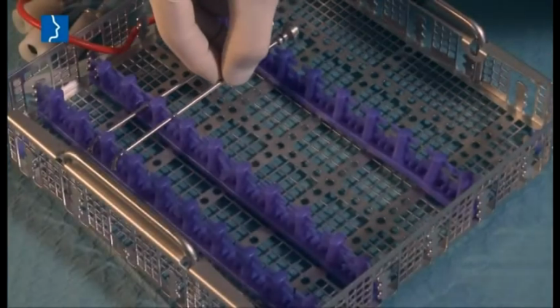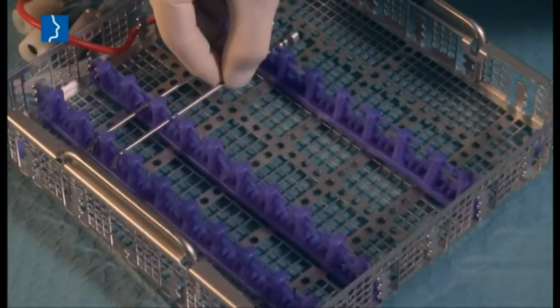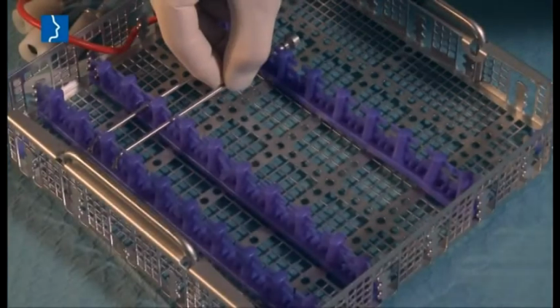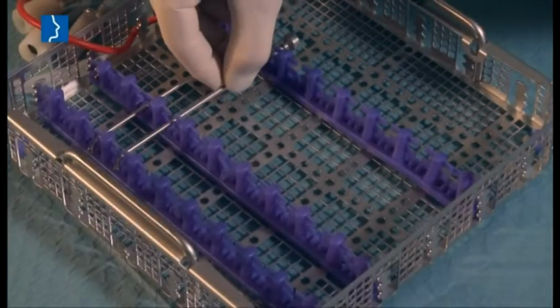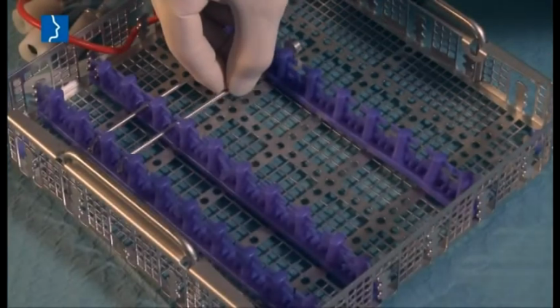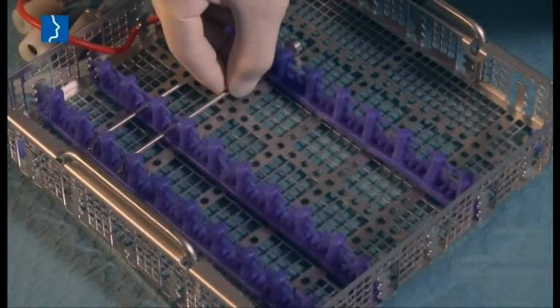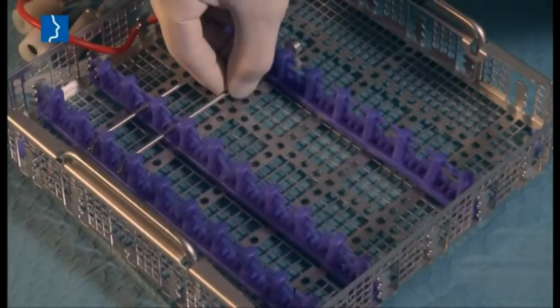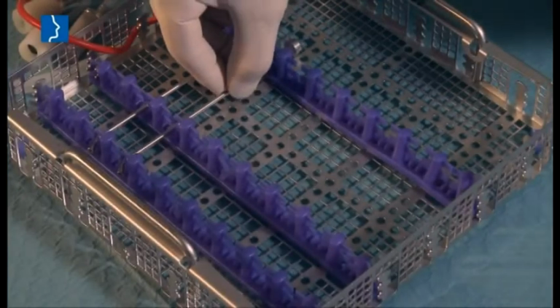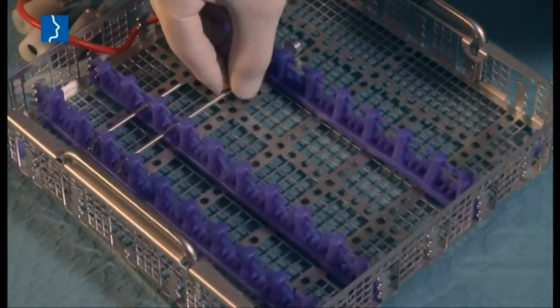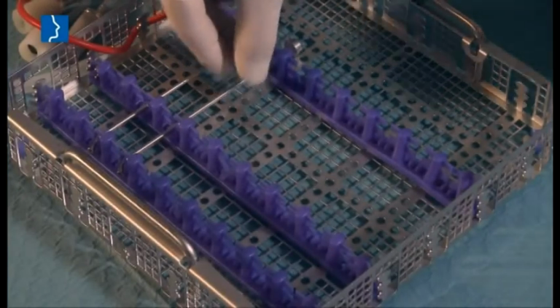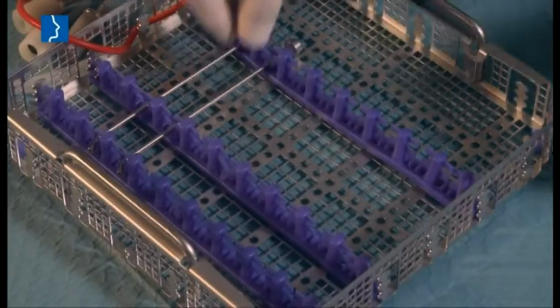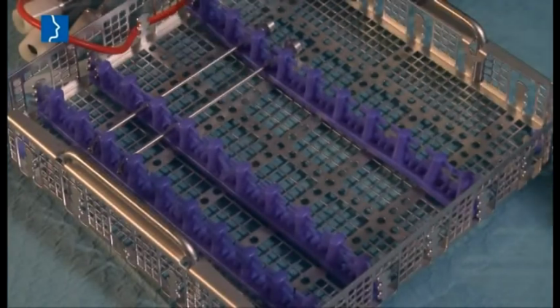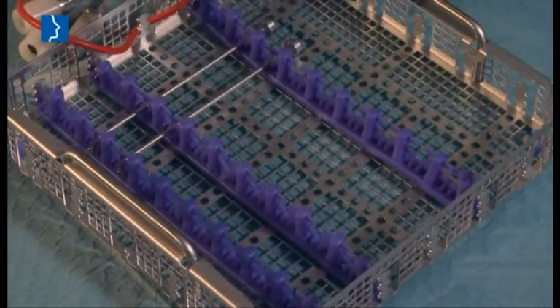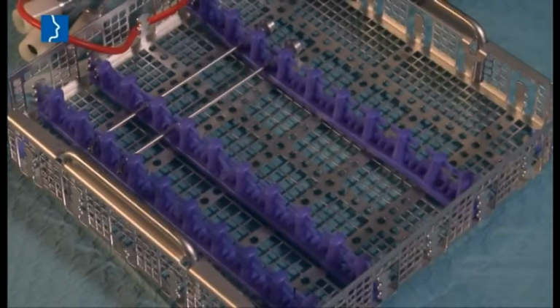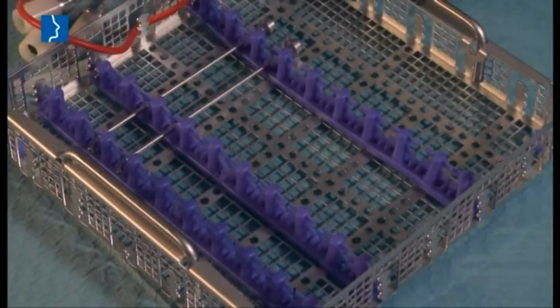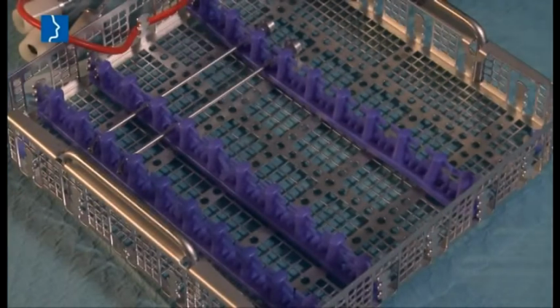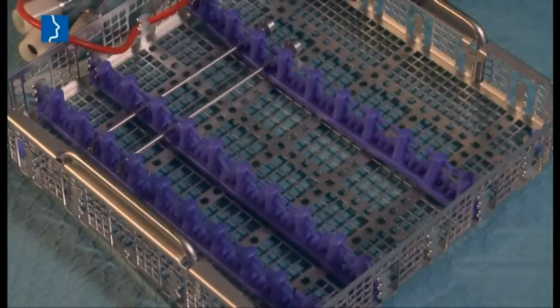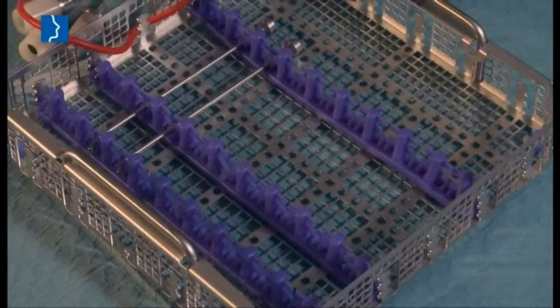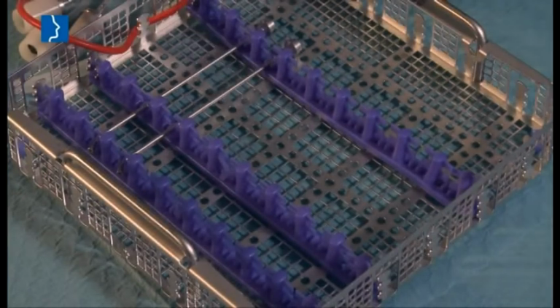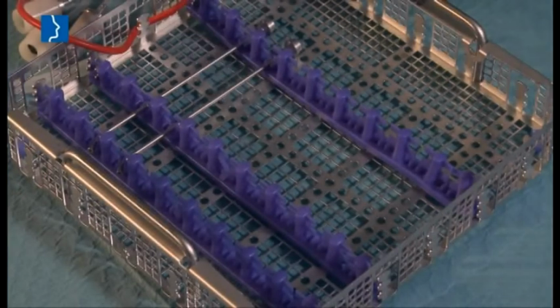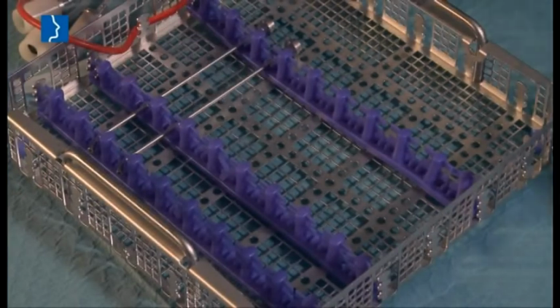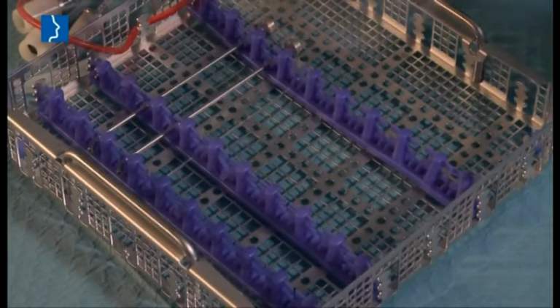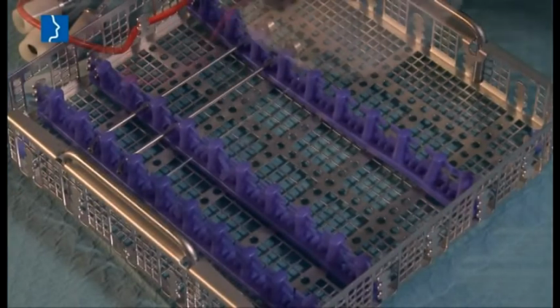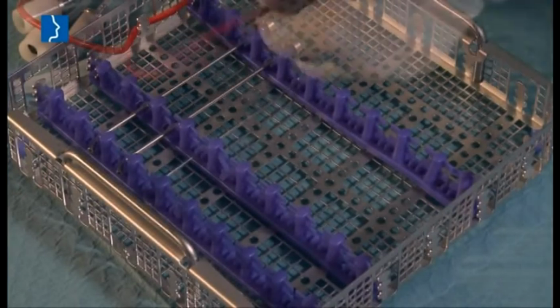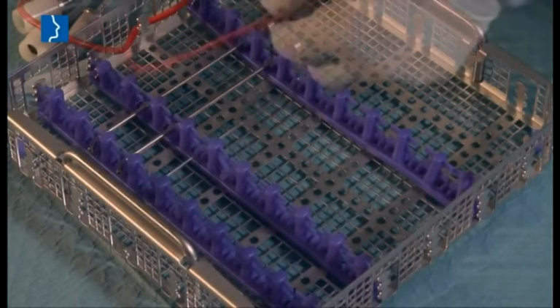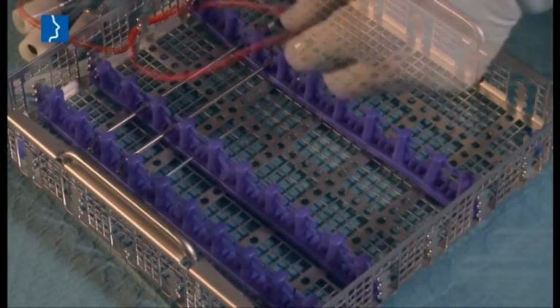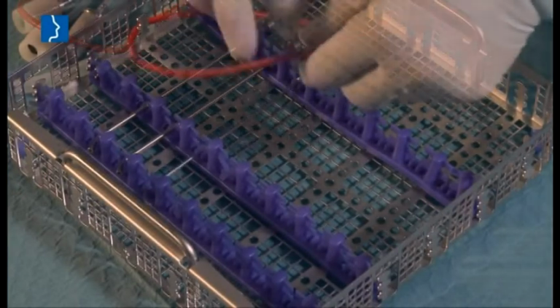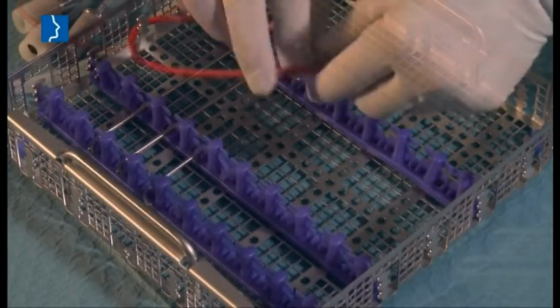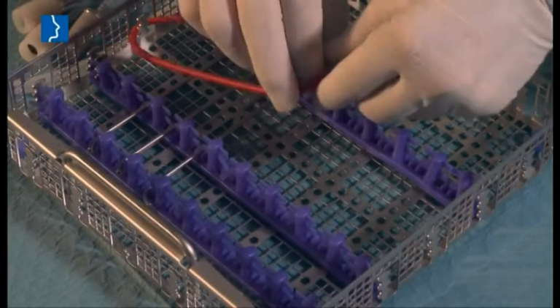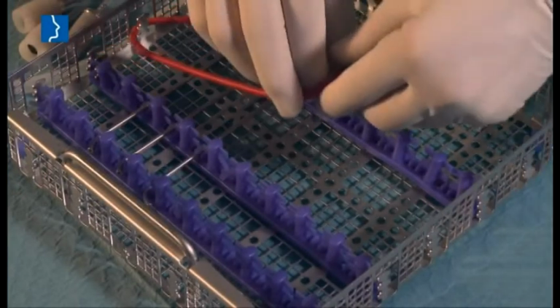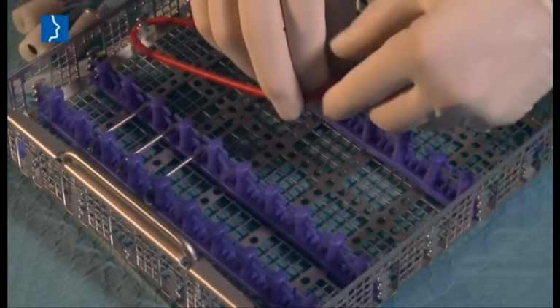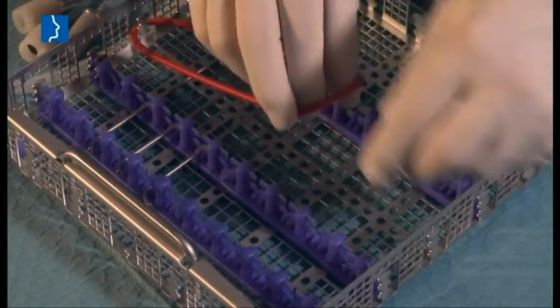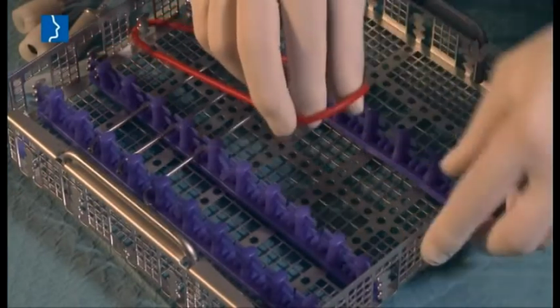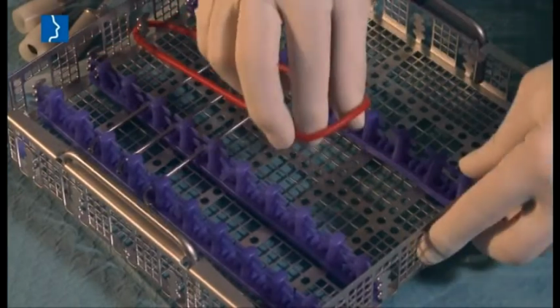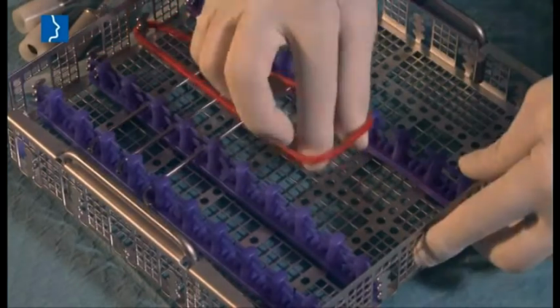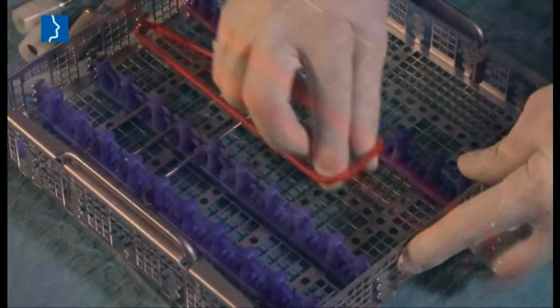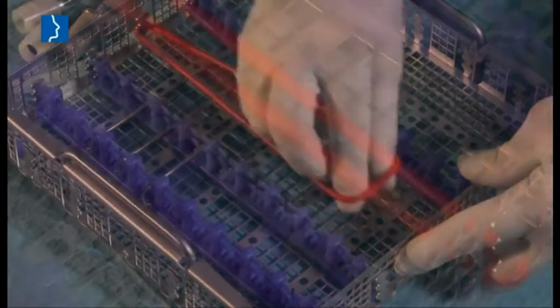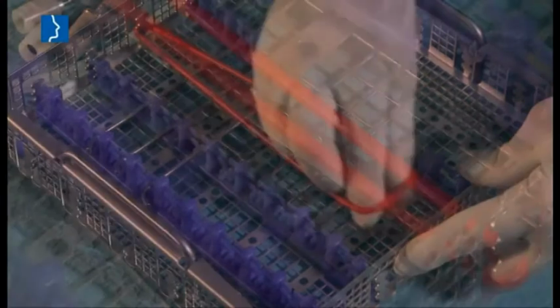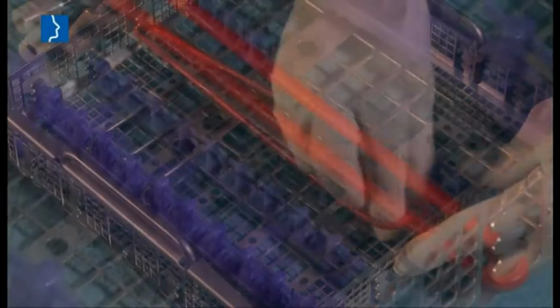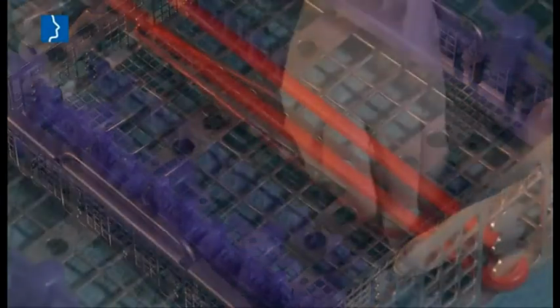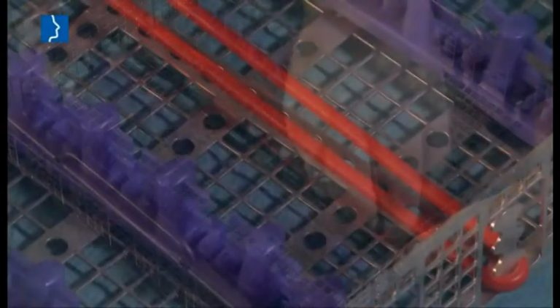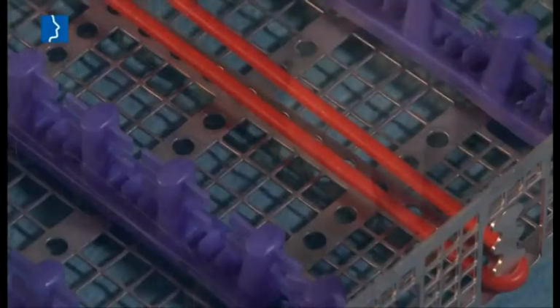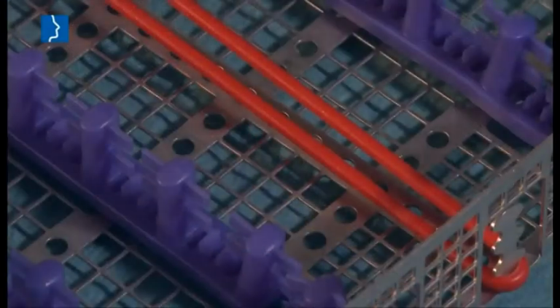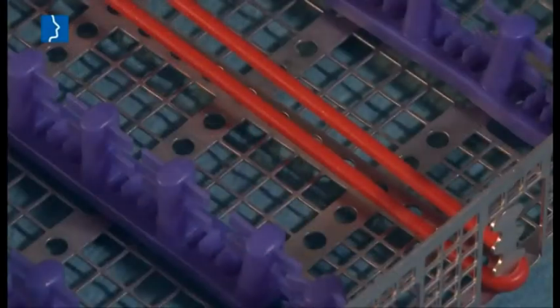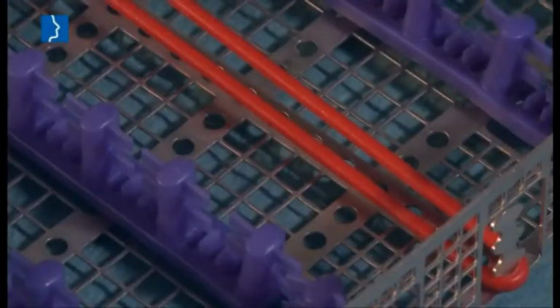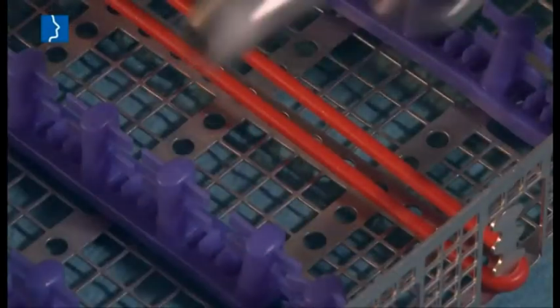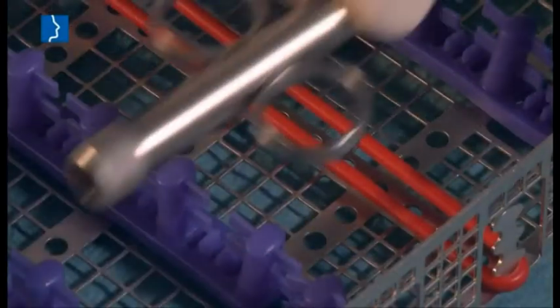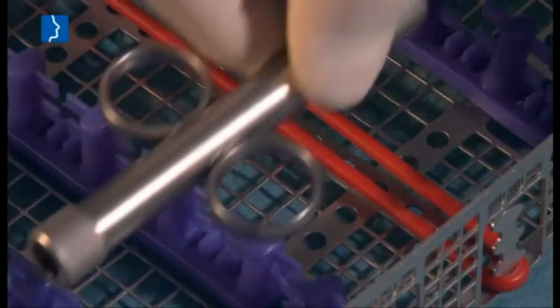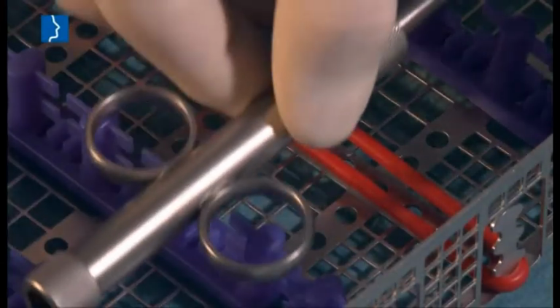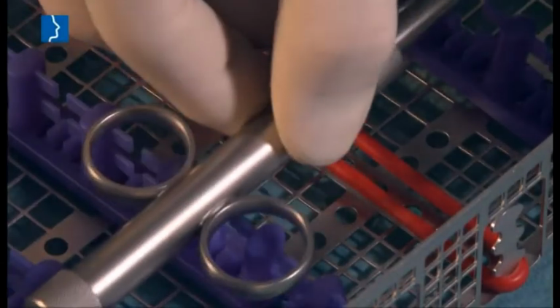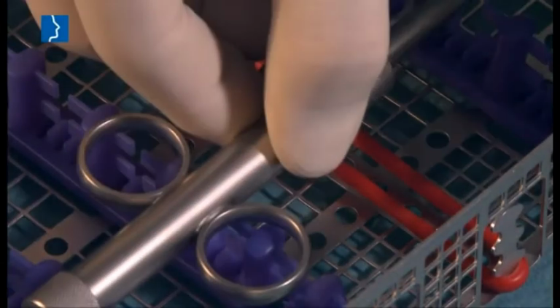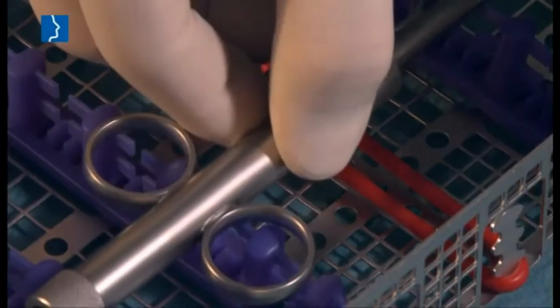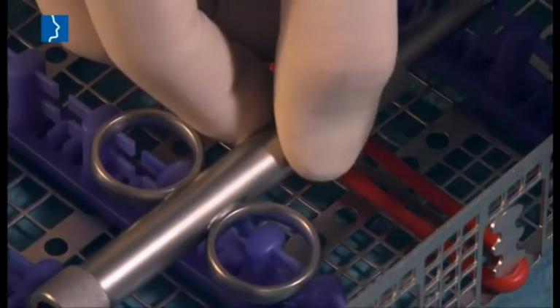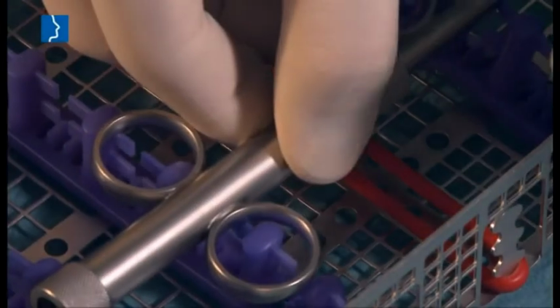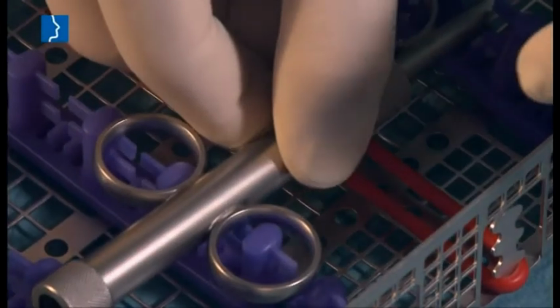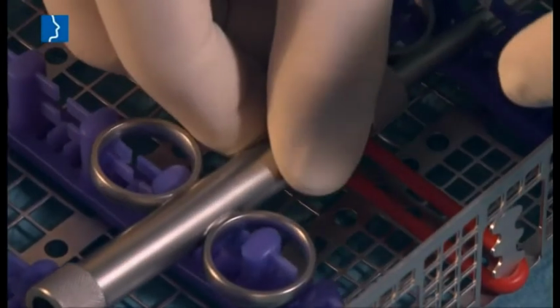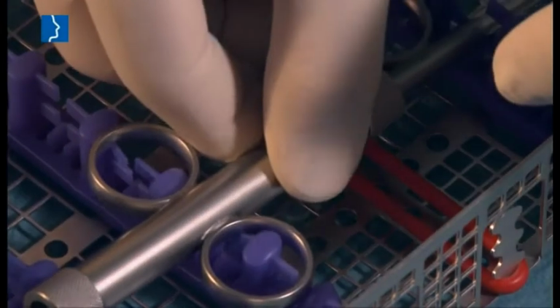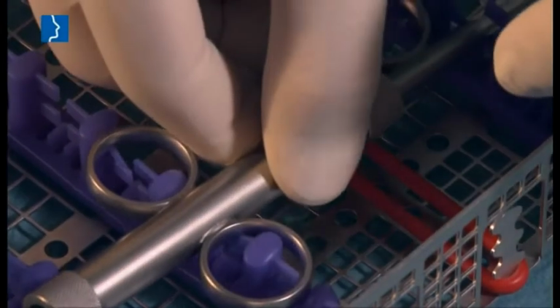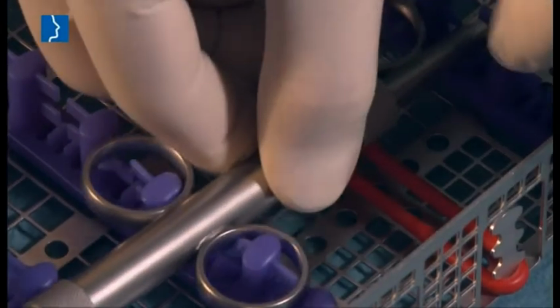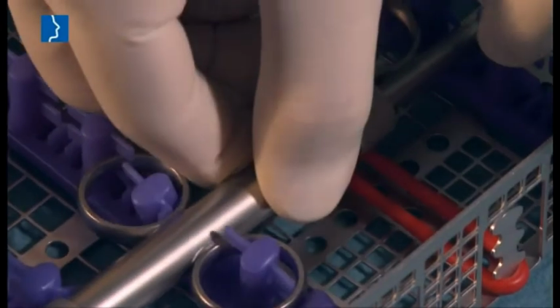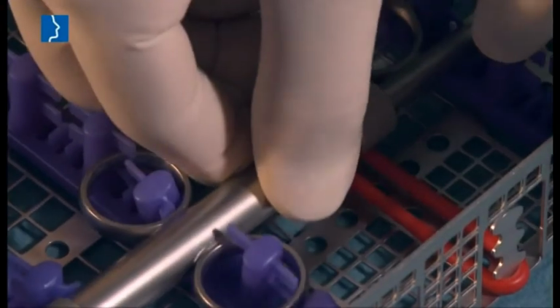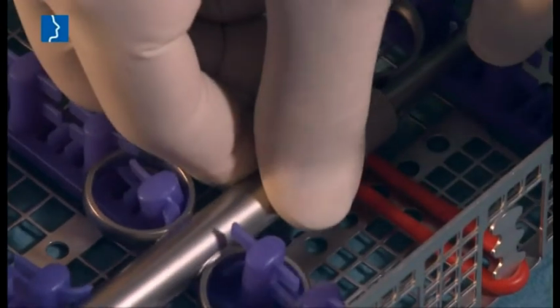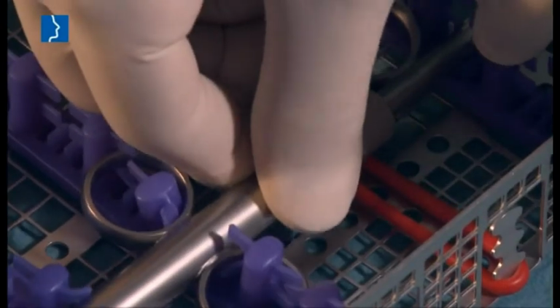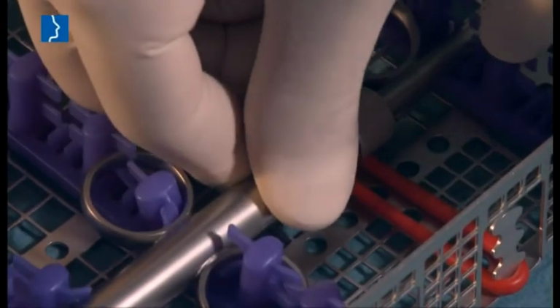After use, the instruments are cleaned in a validated way, using the cleaning and sterilization basket.